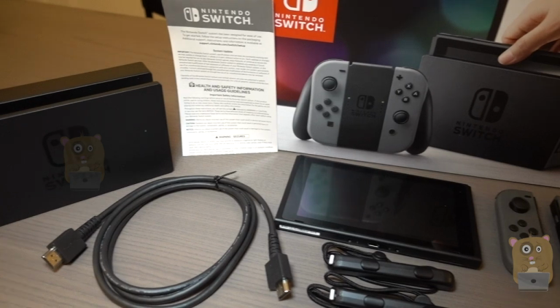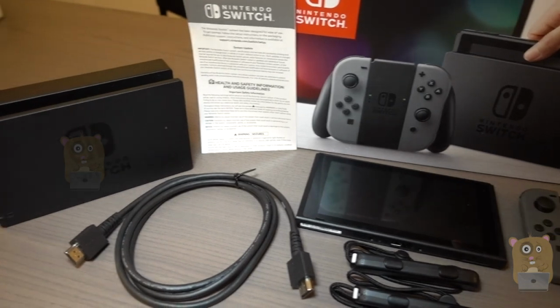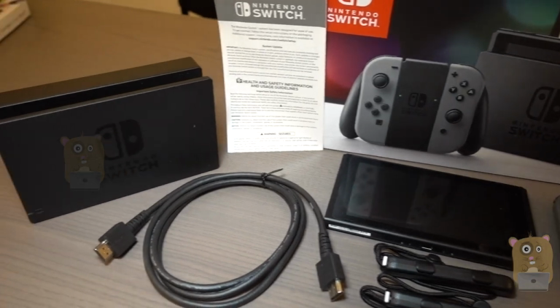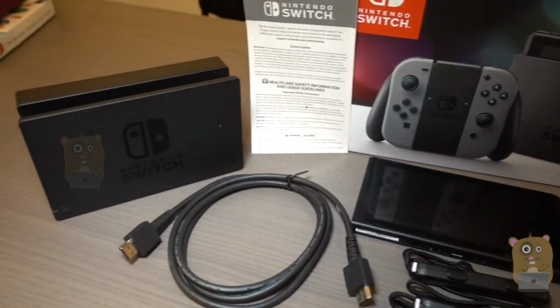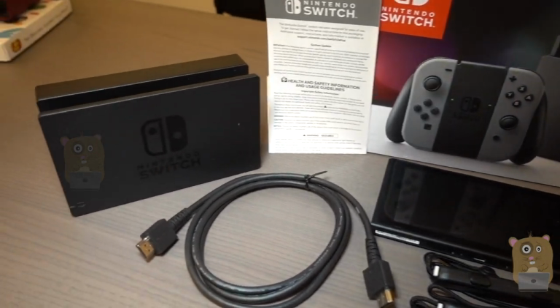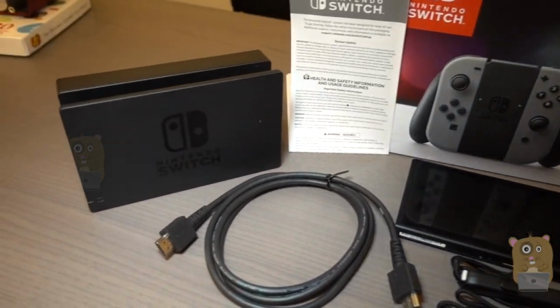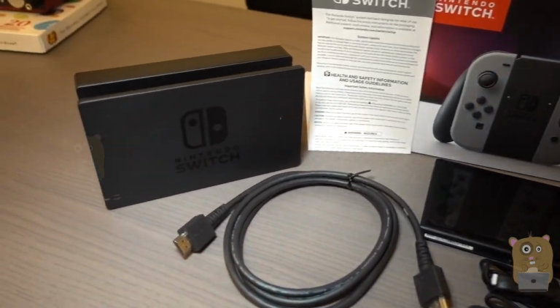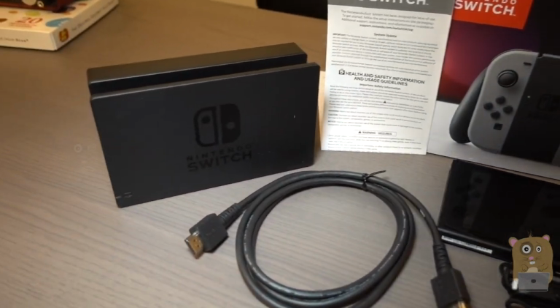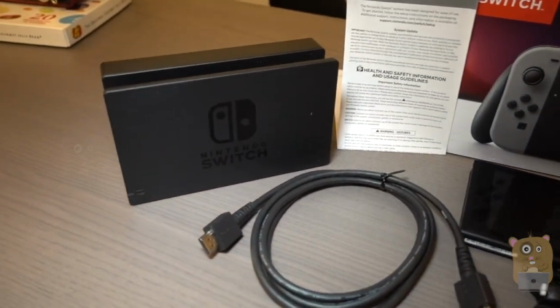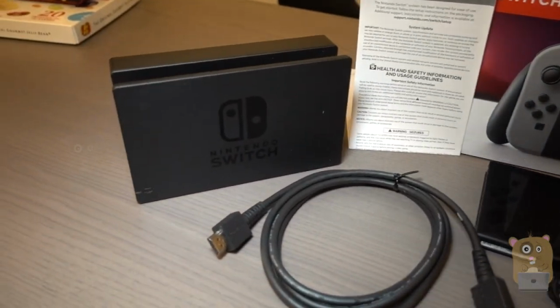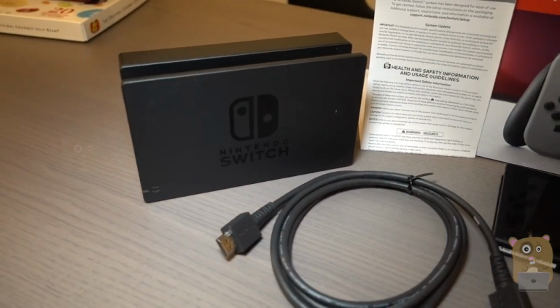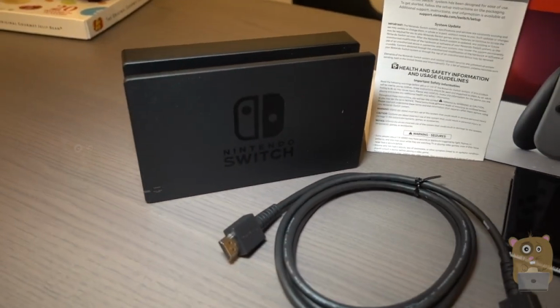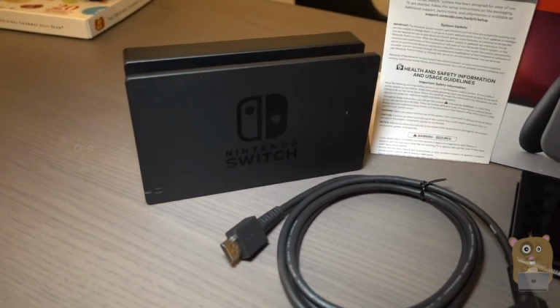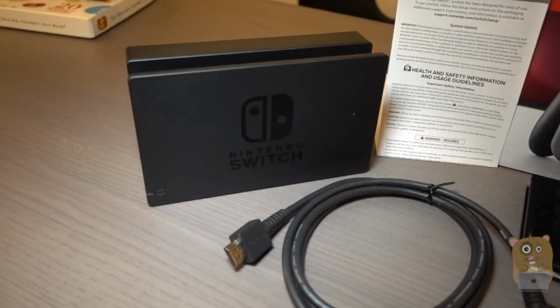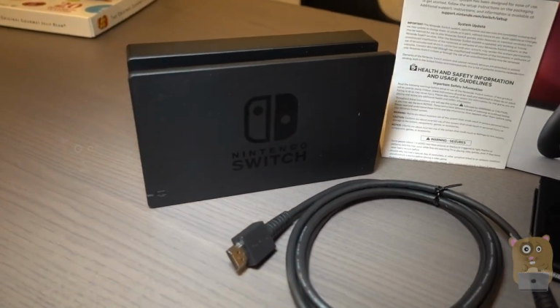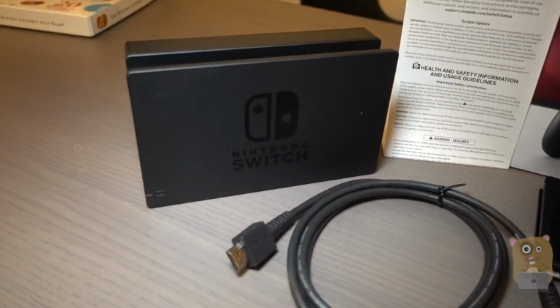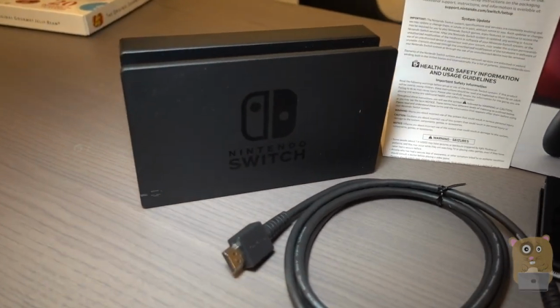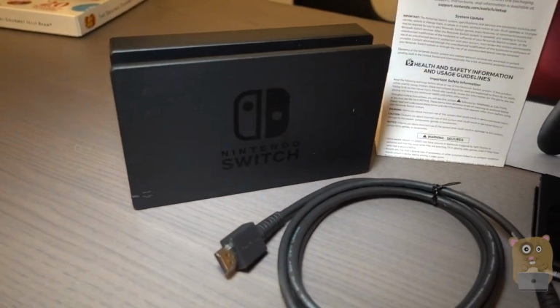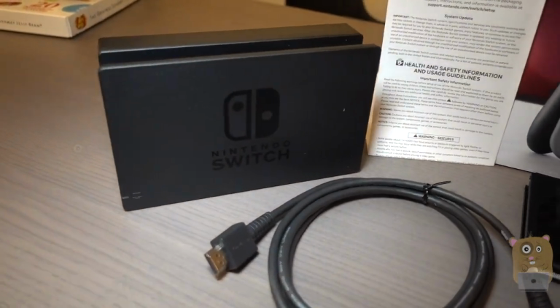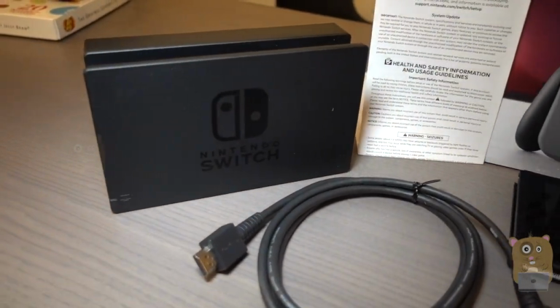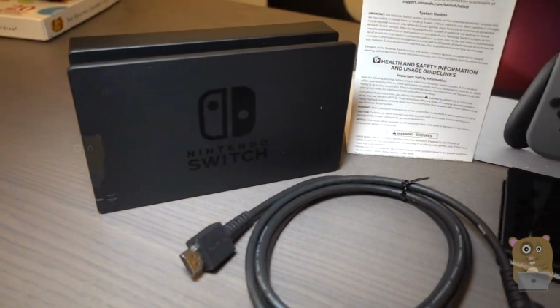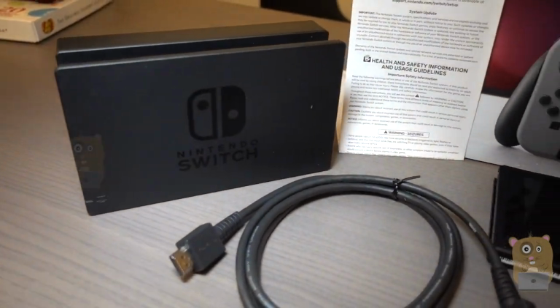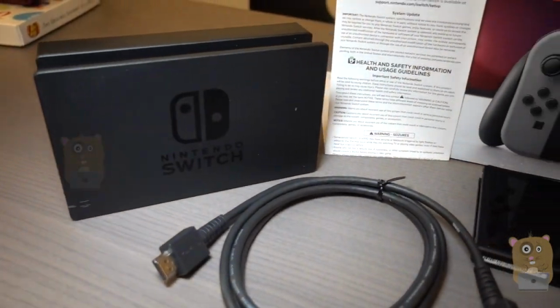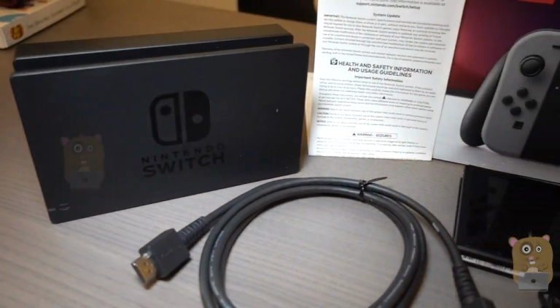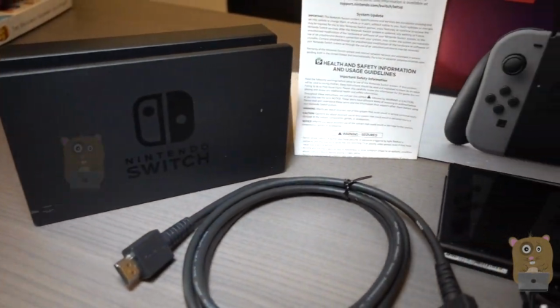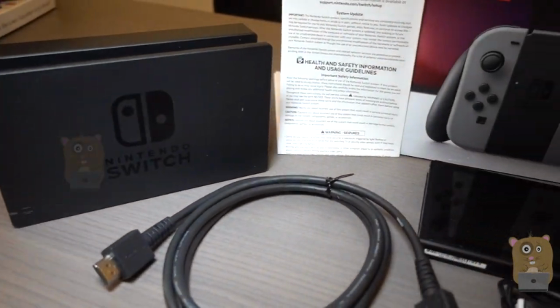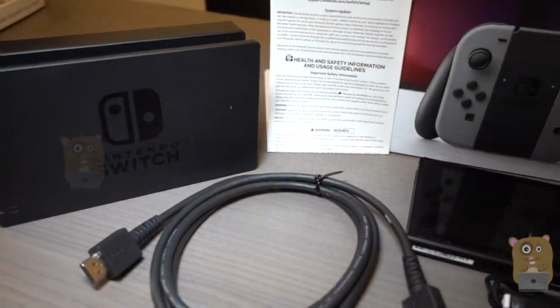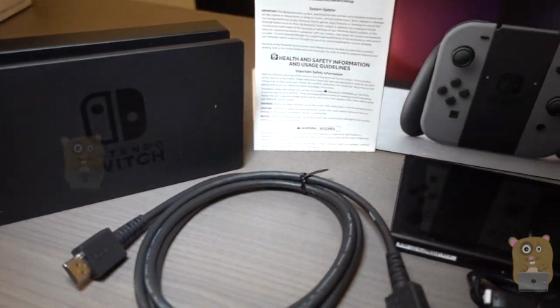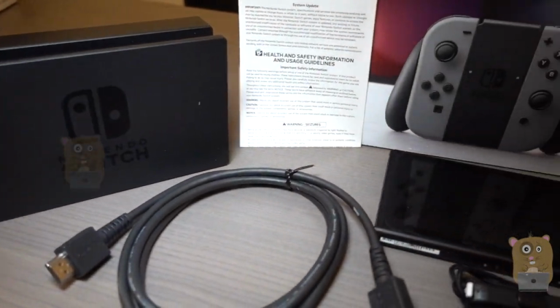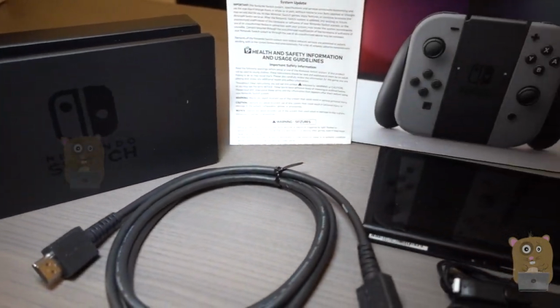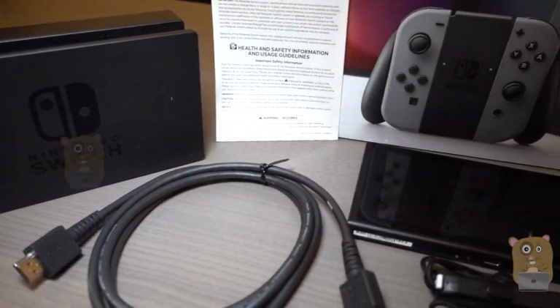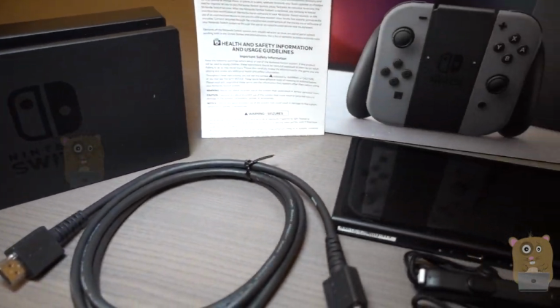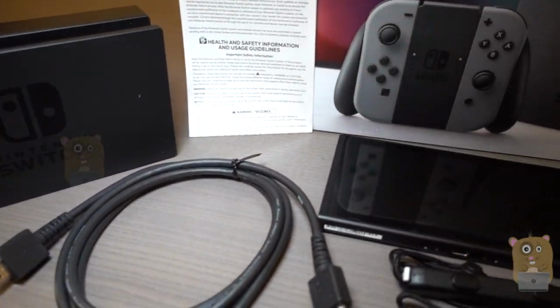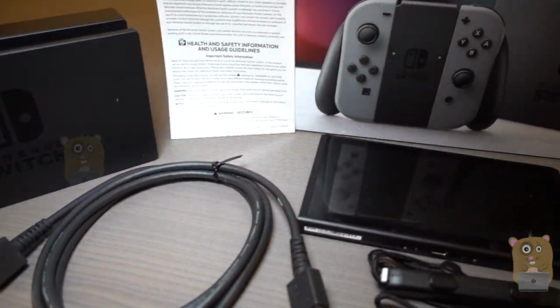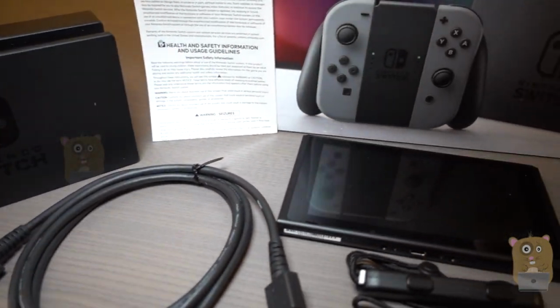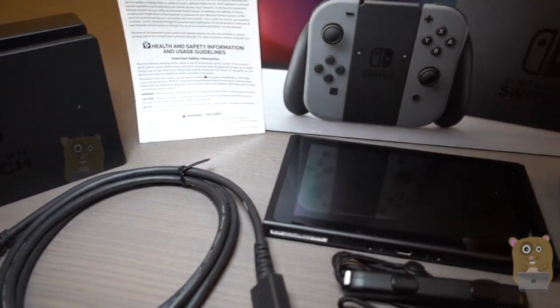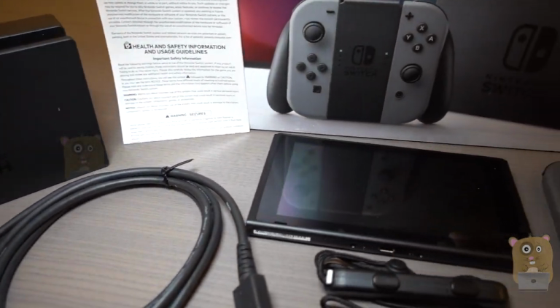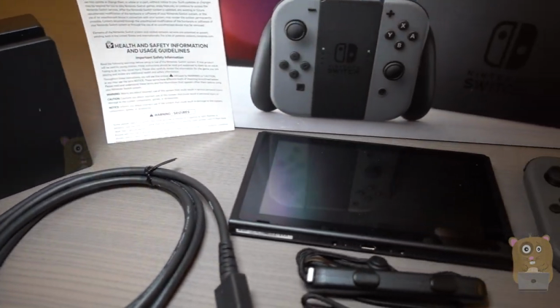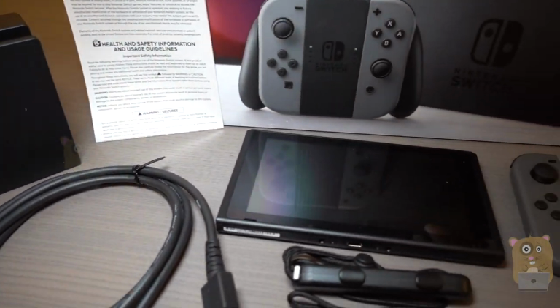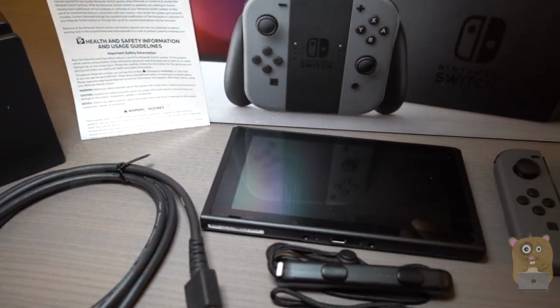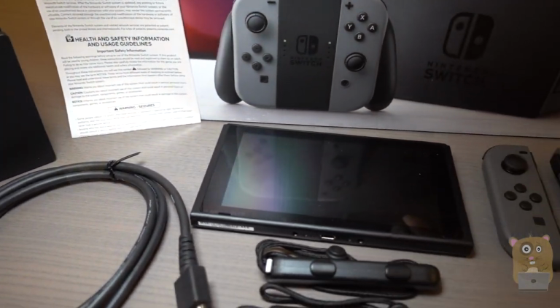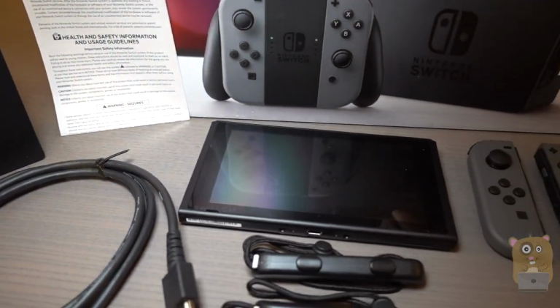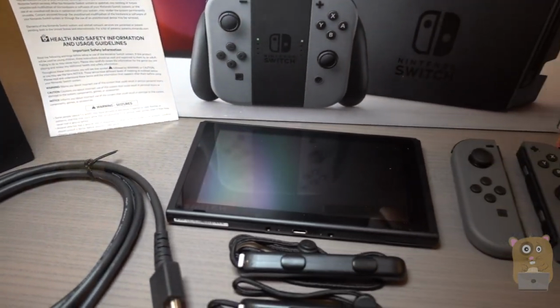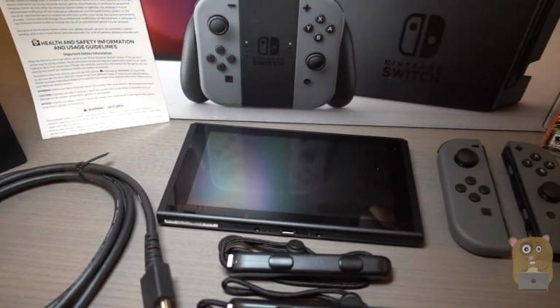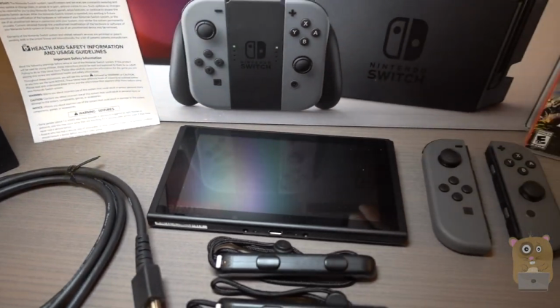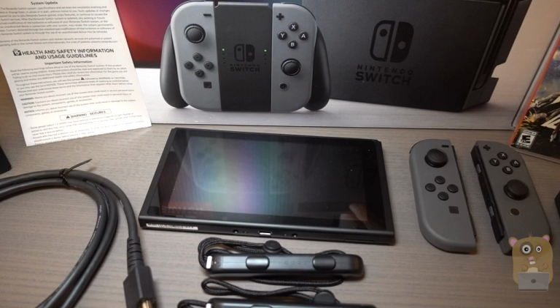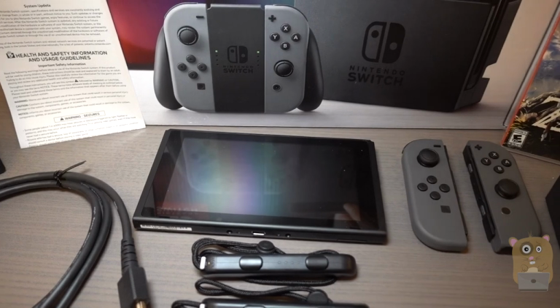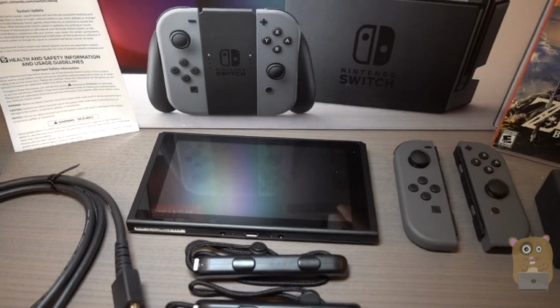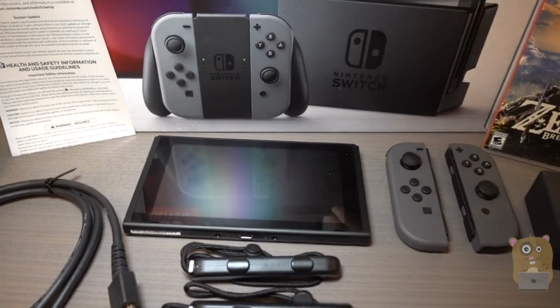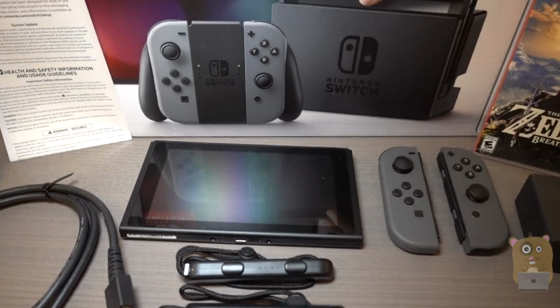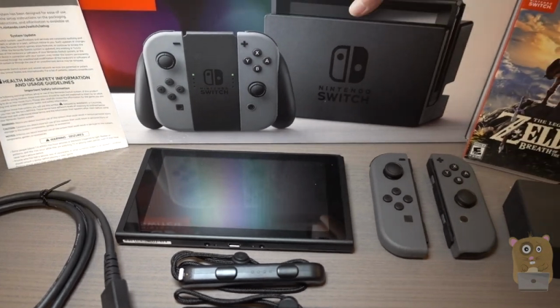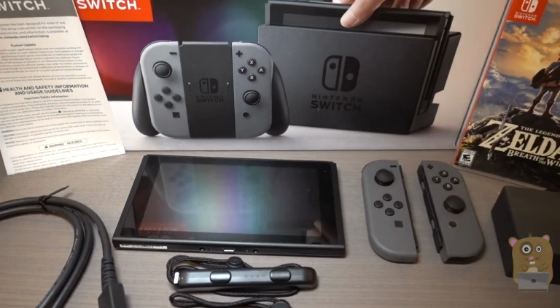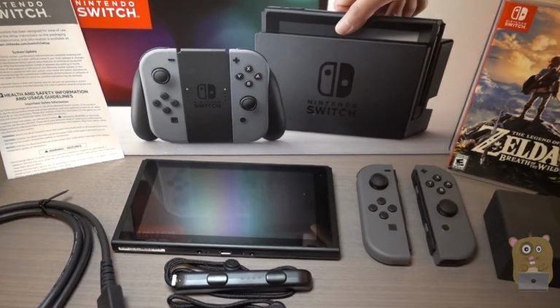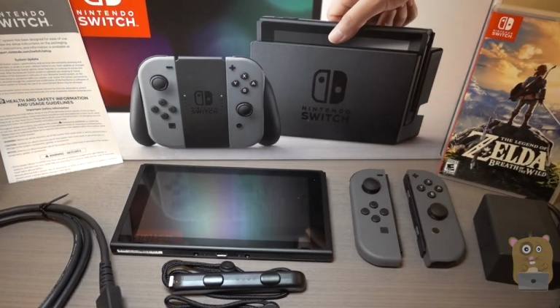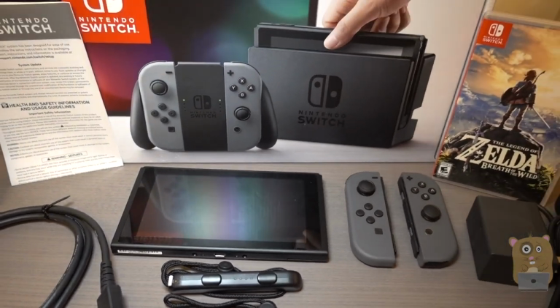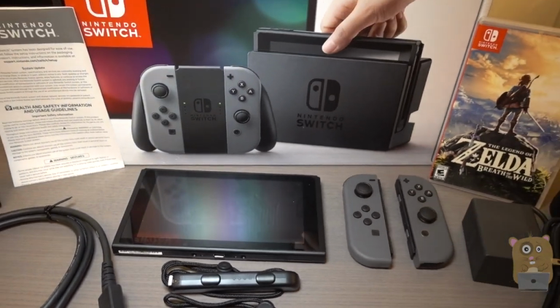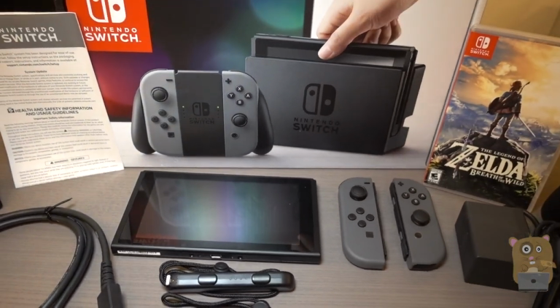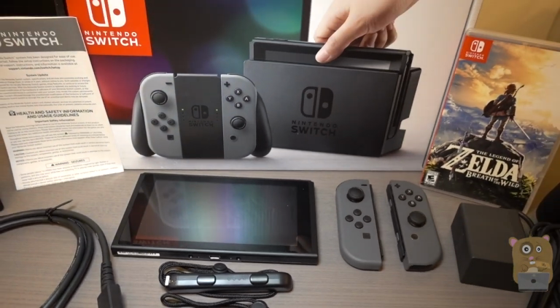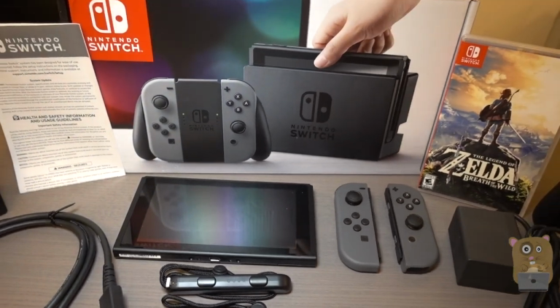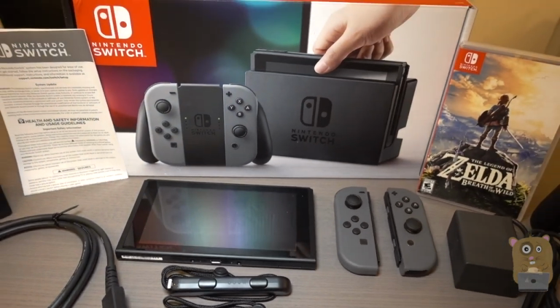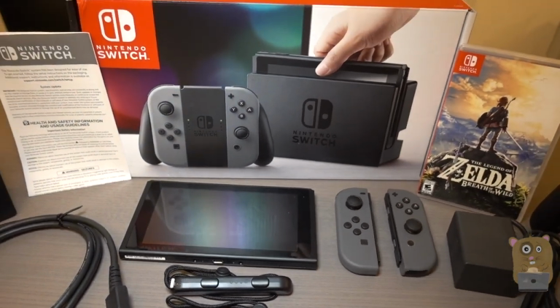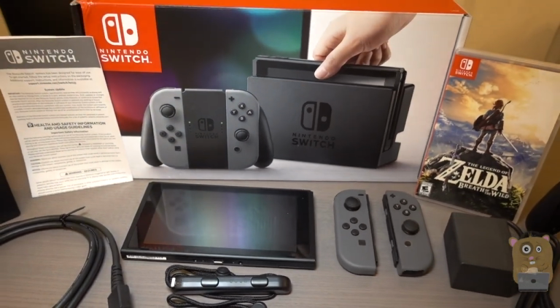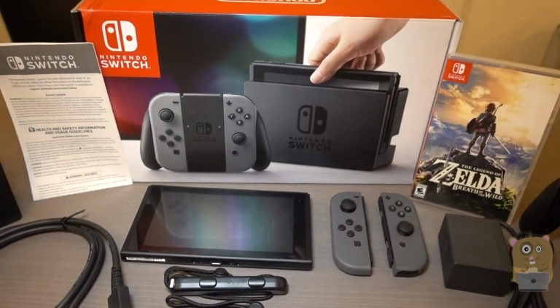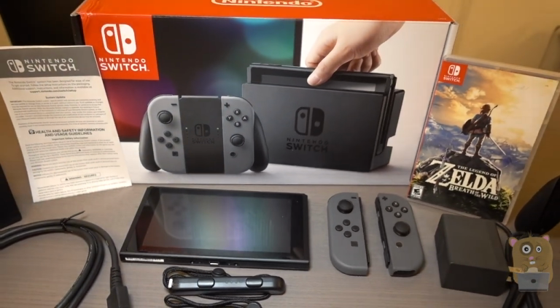Thanks for watching this unboxing. If you guys have any questions, comments, or suggestions, feel free to contact me. Thanks for watching Okra Hamster. Bye.